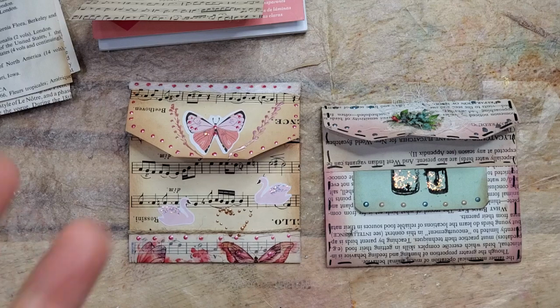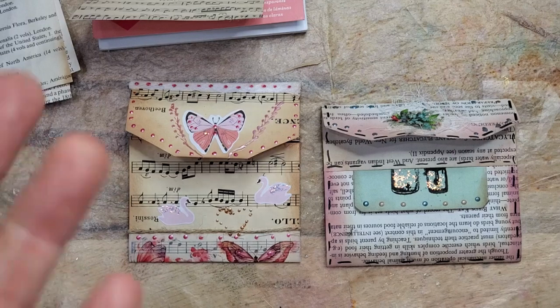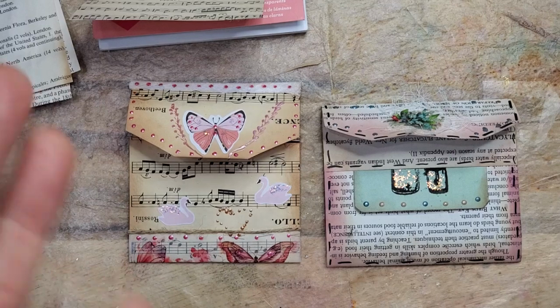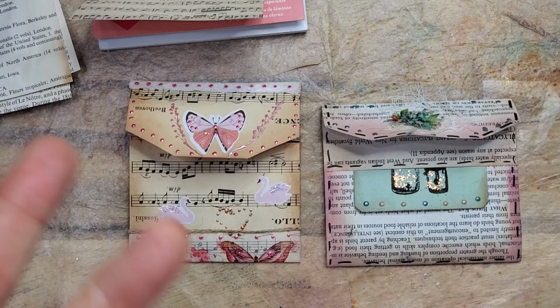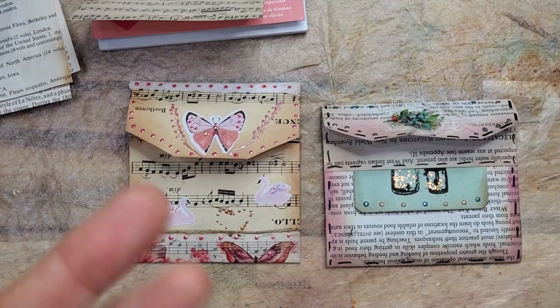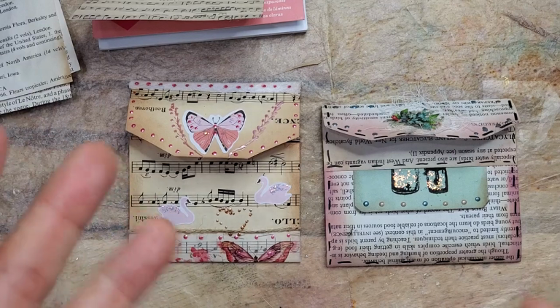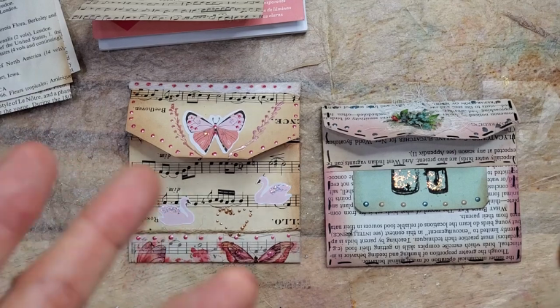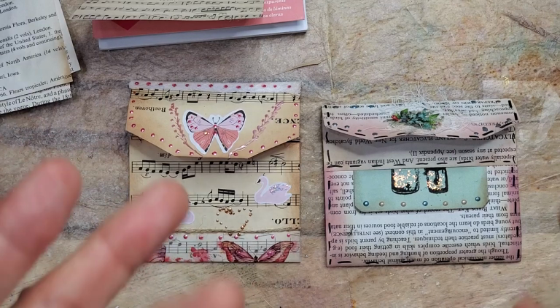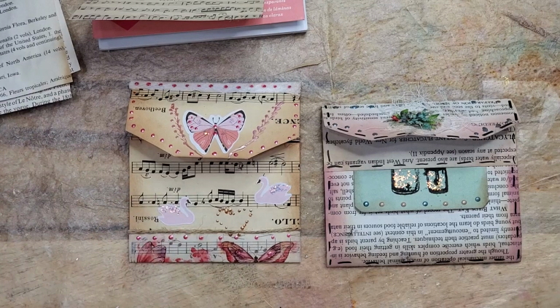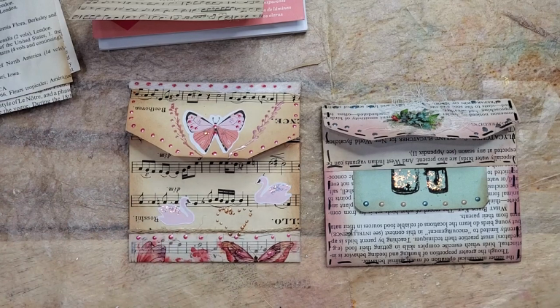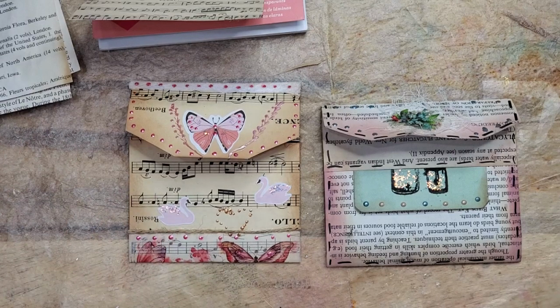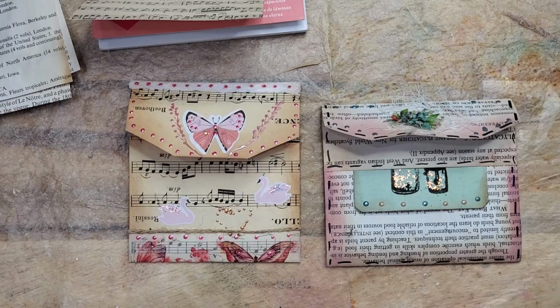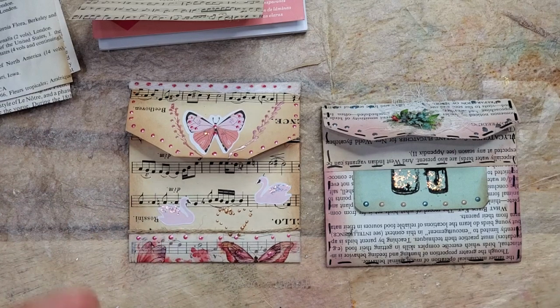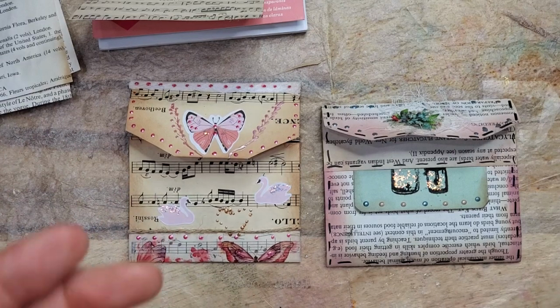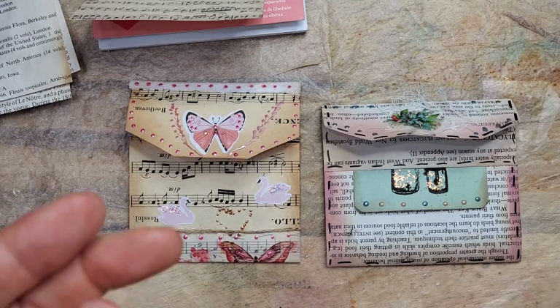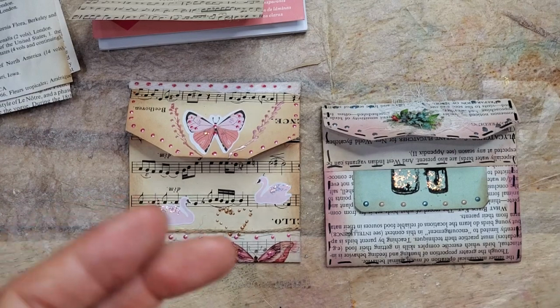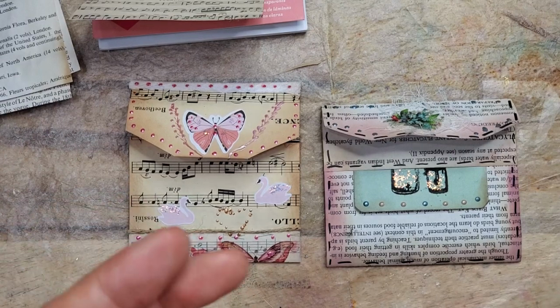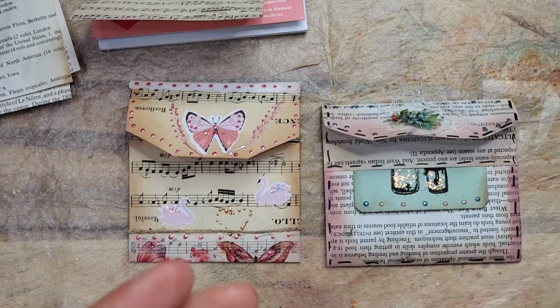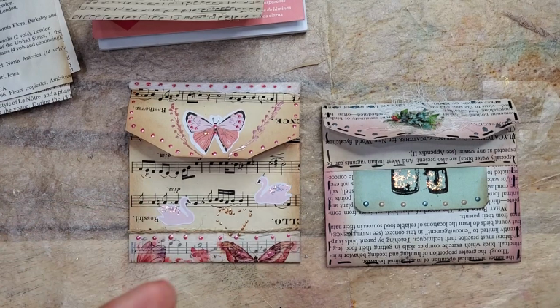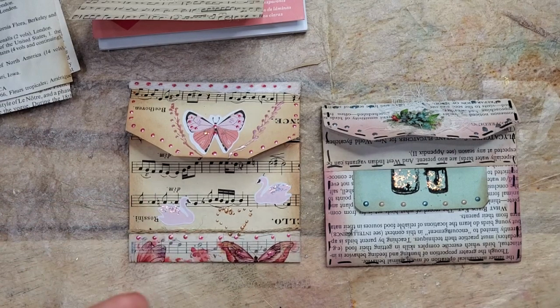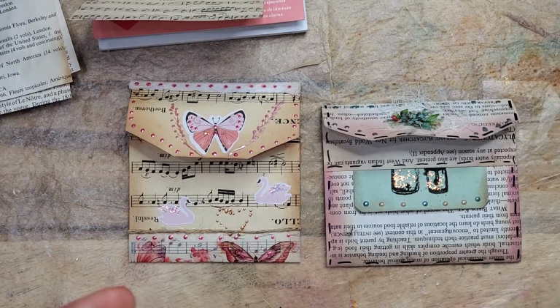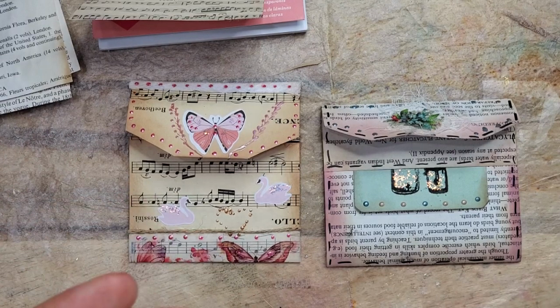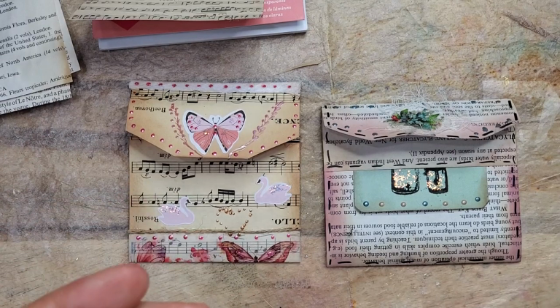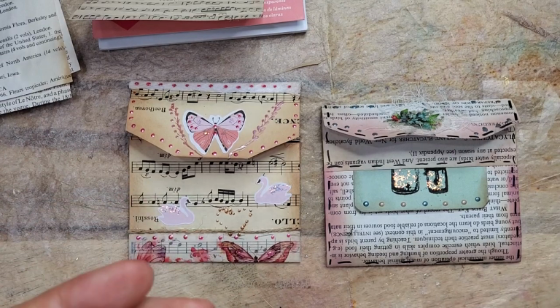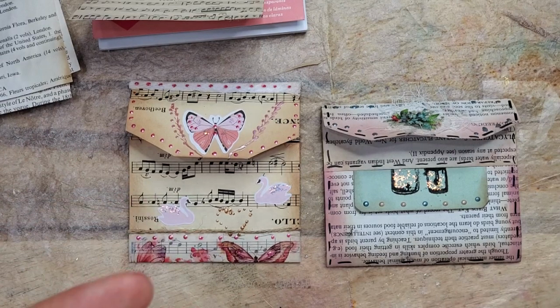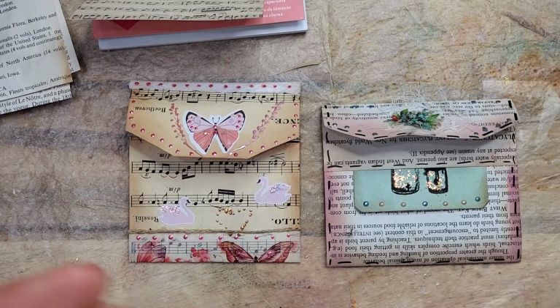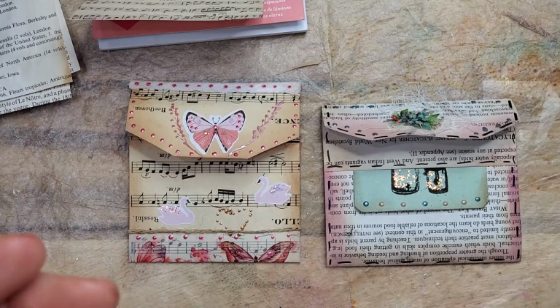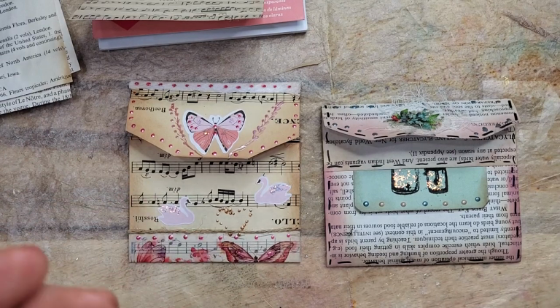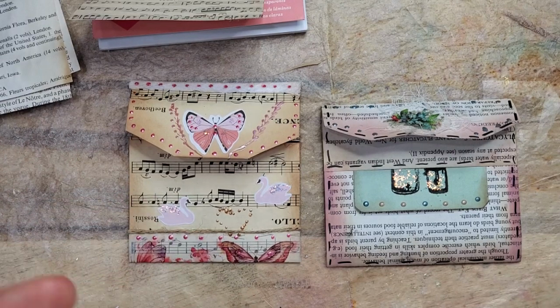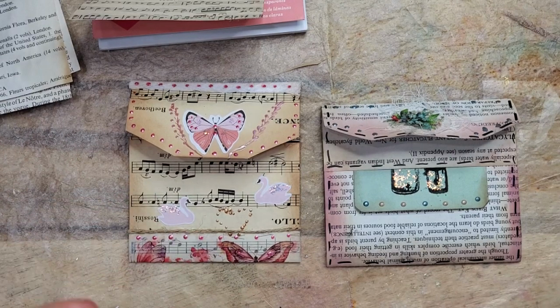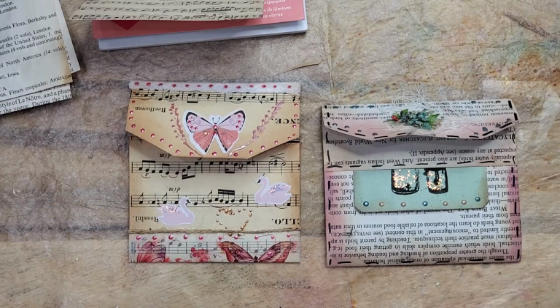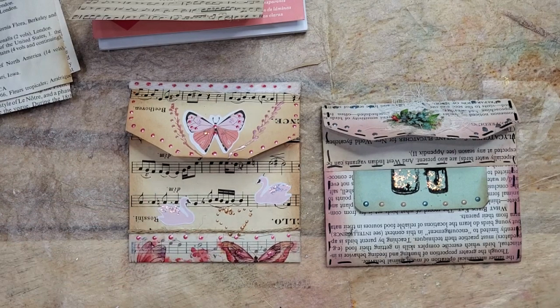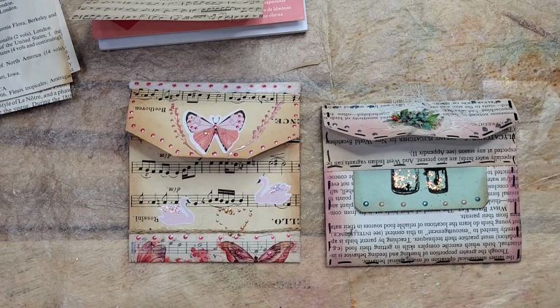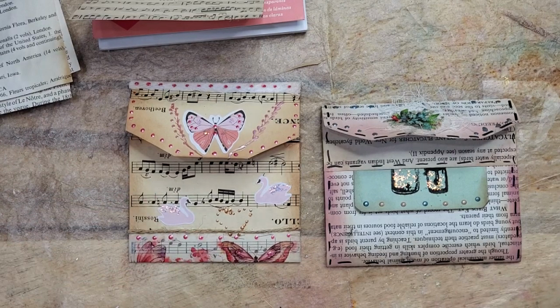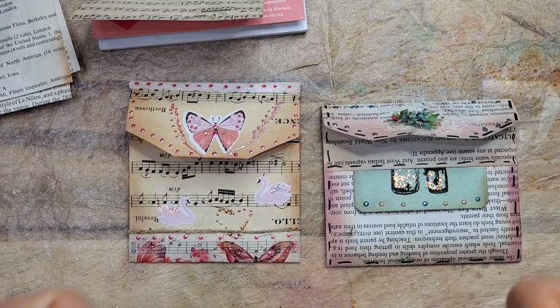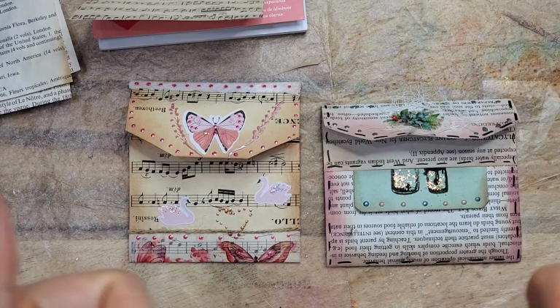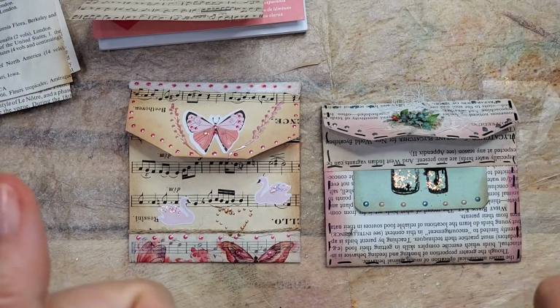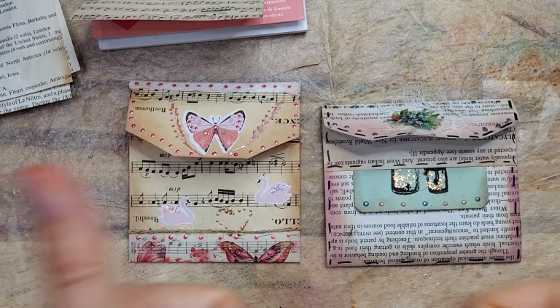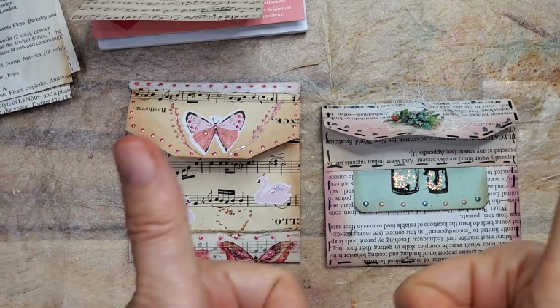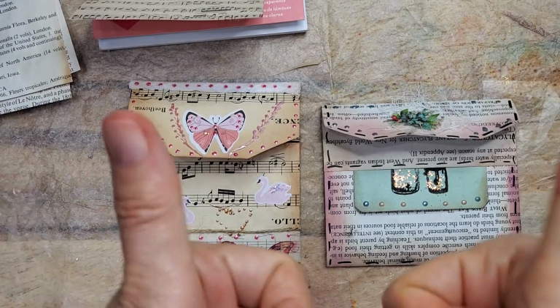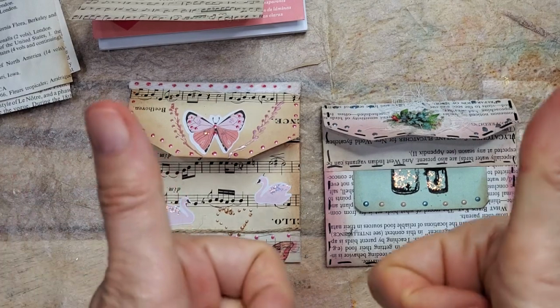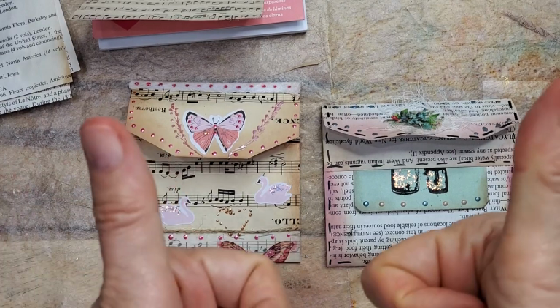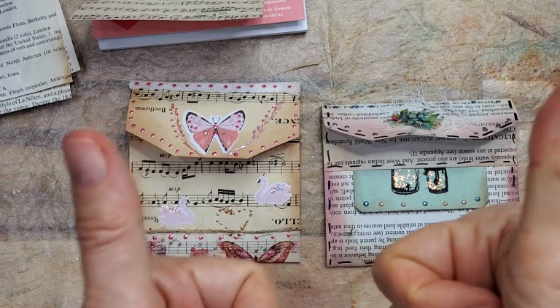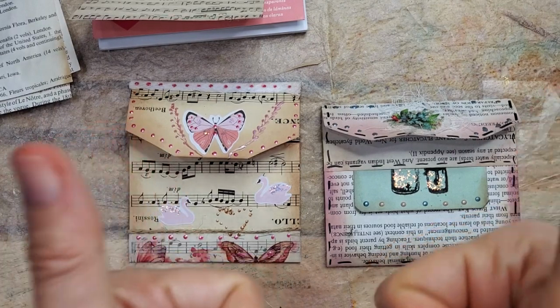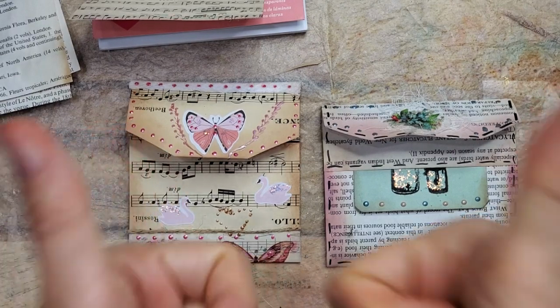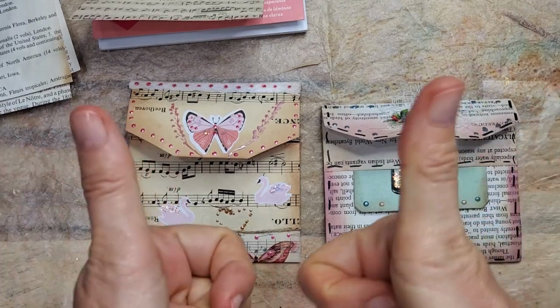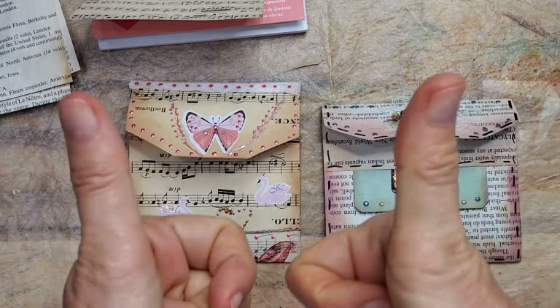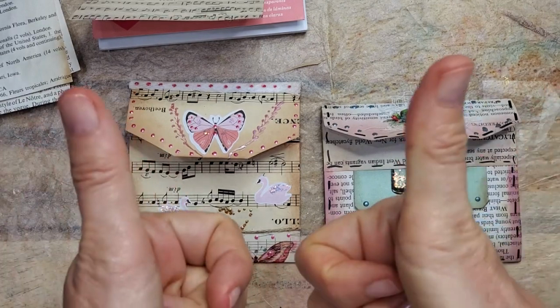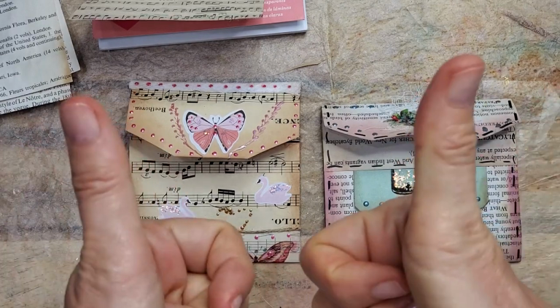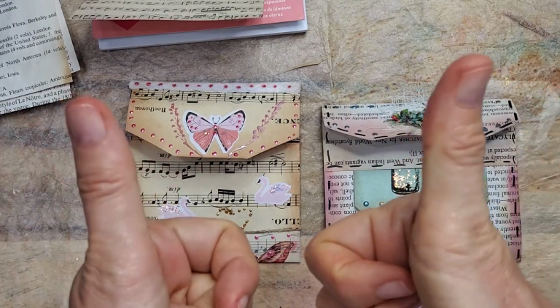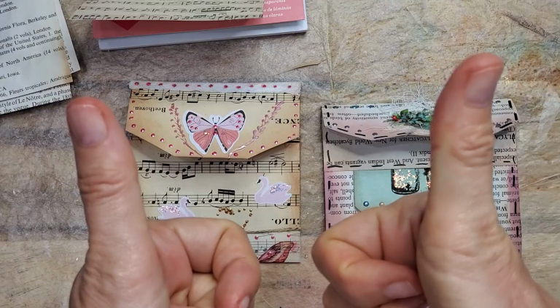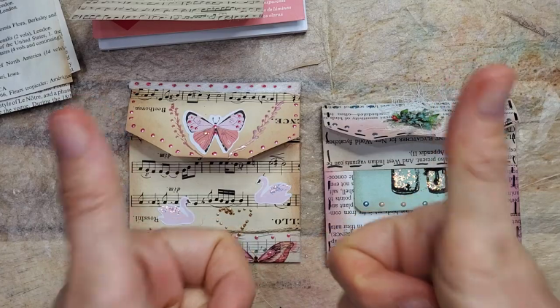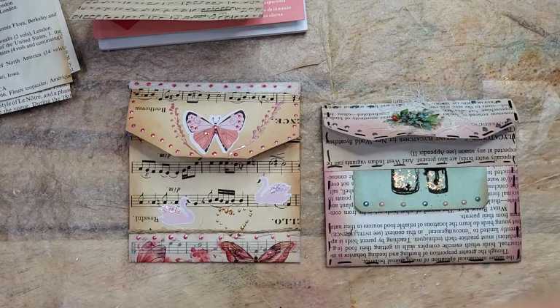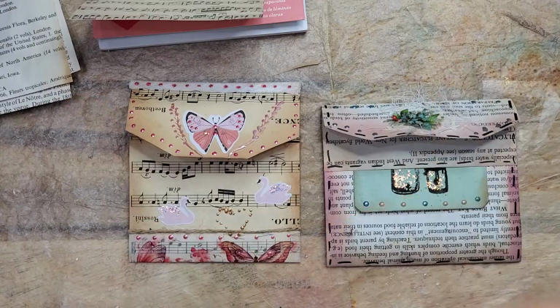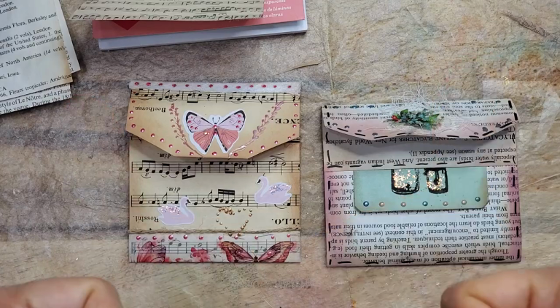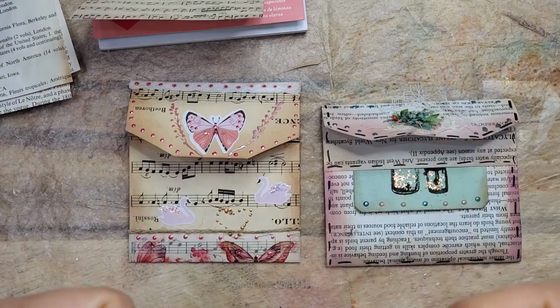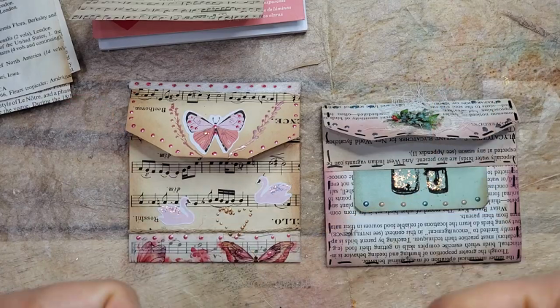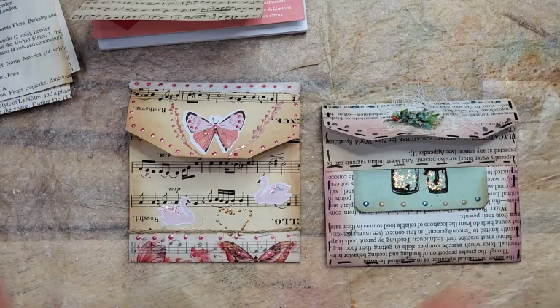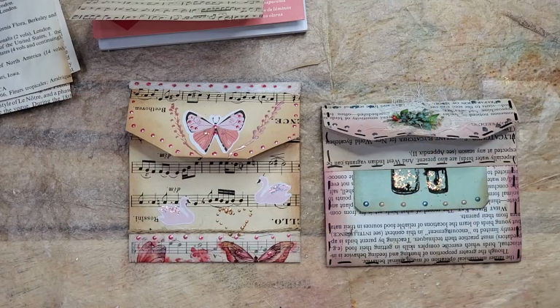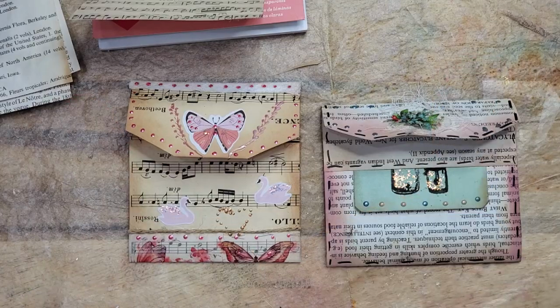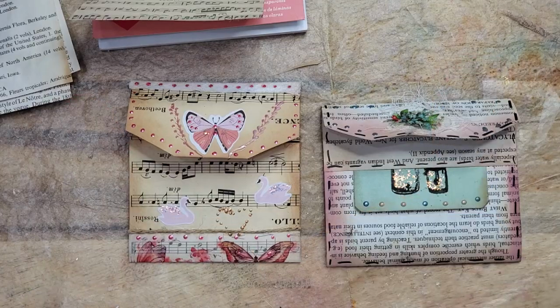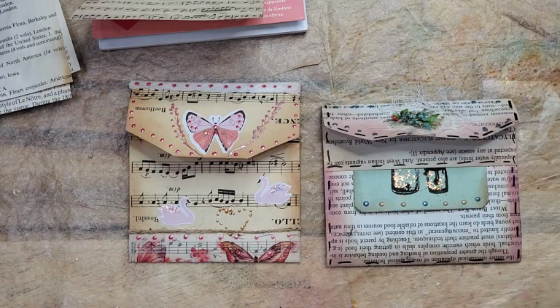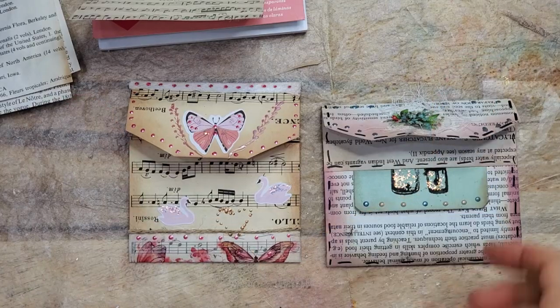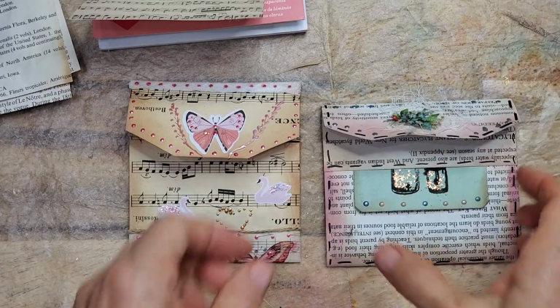Welcome everyone. This is Pam at the Paper Outpost. Good morning. Let's use up some book pages.